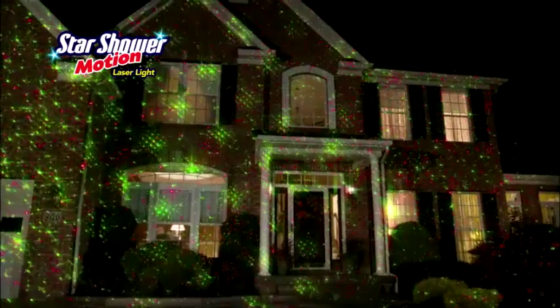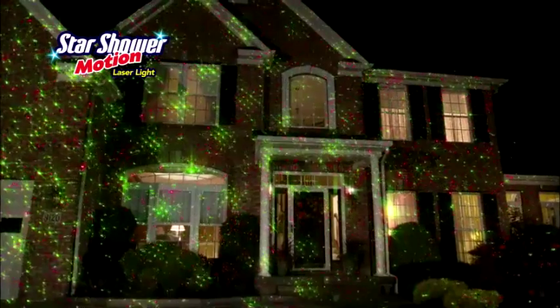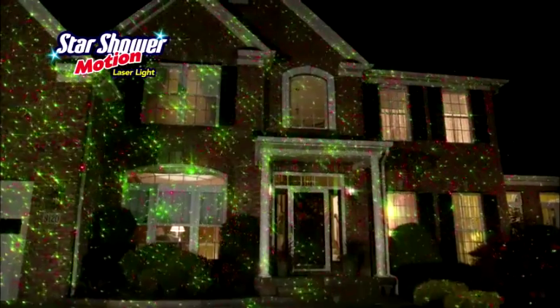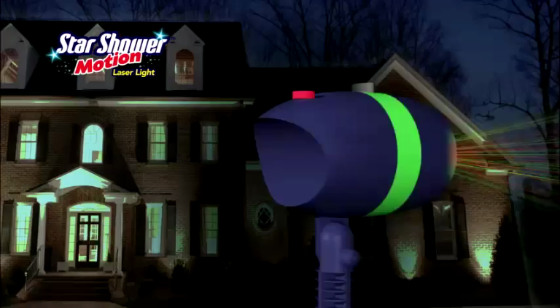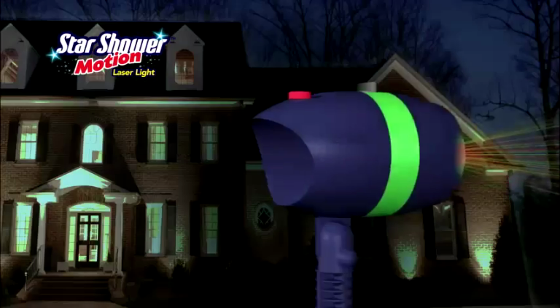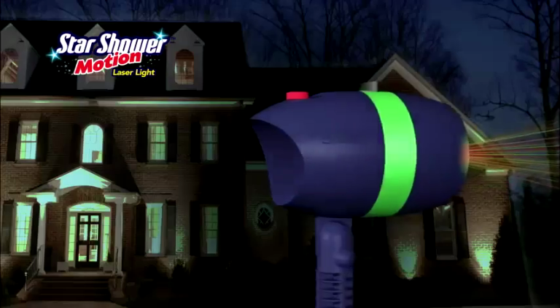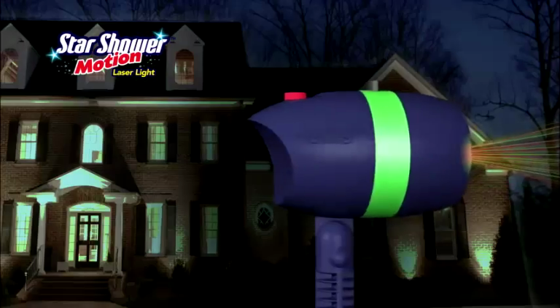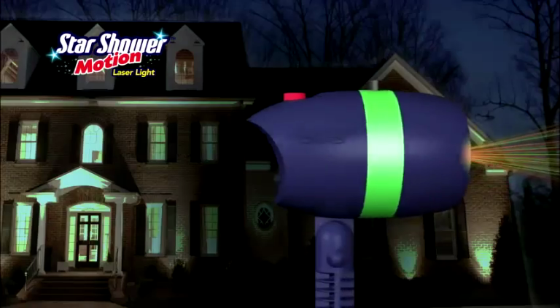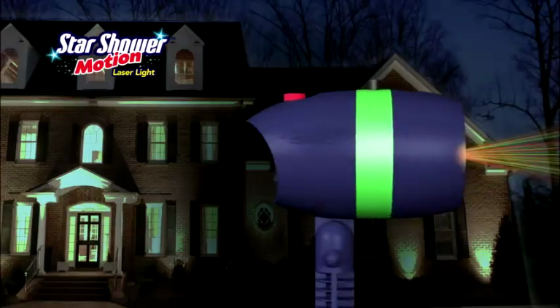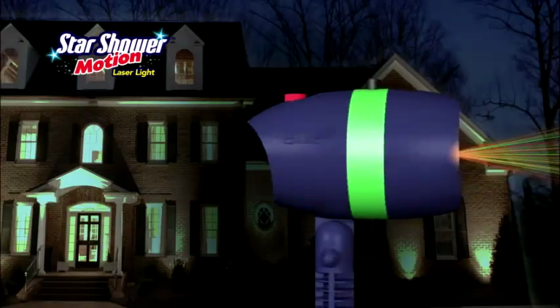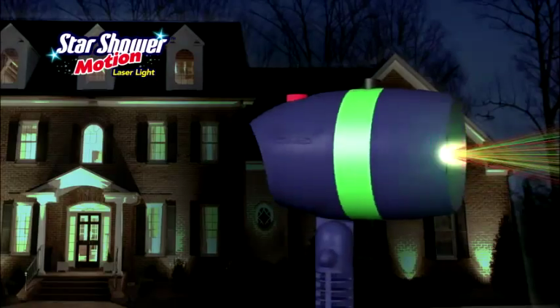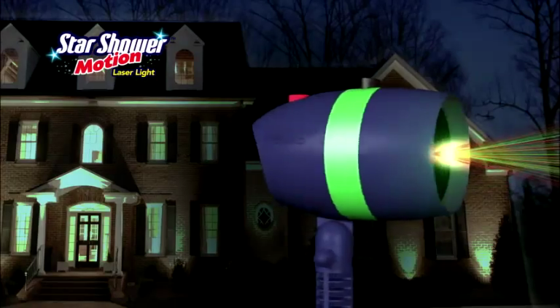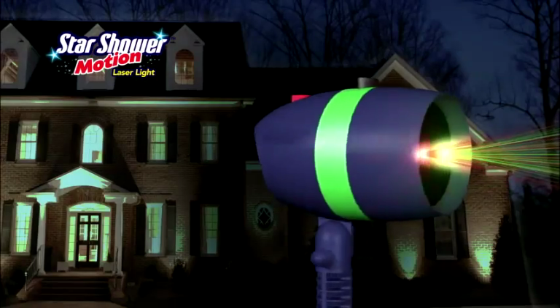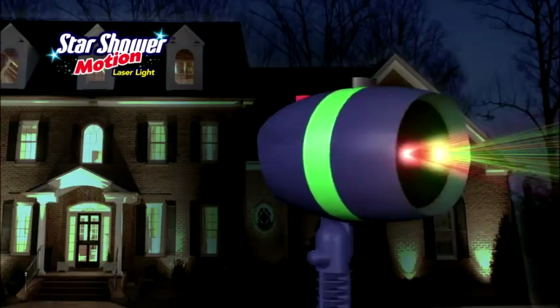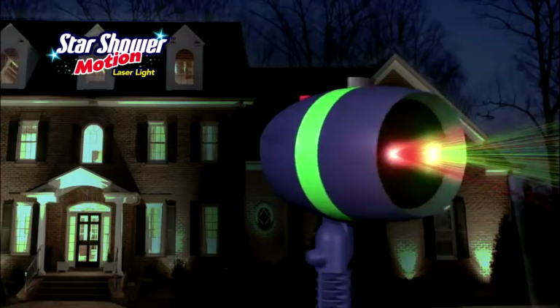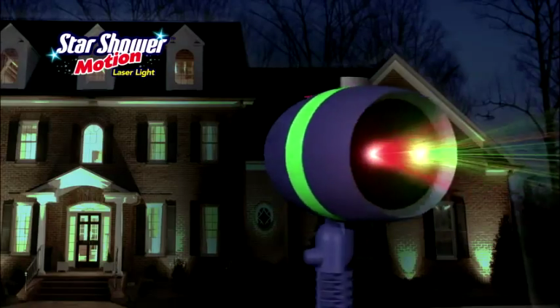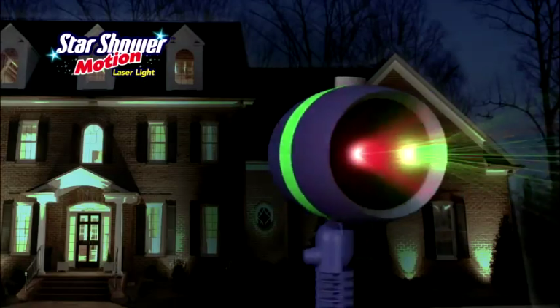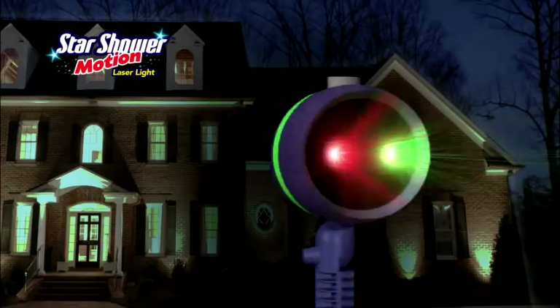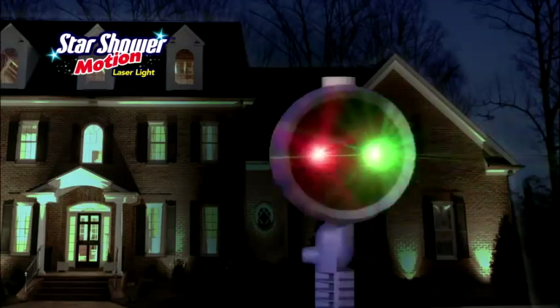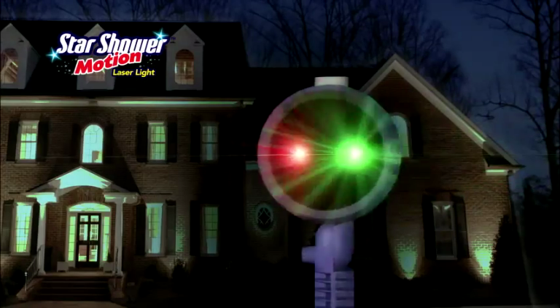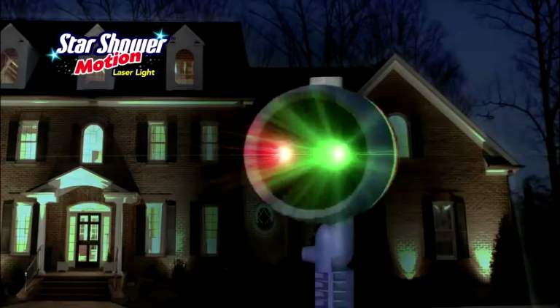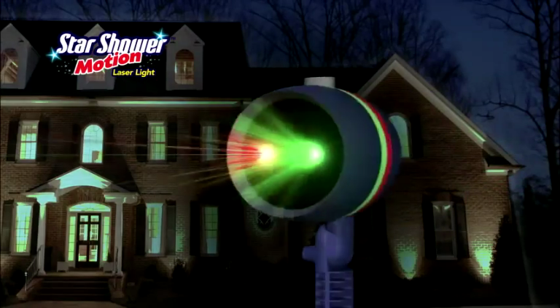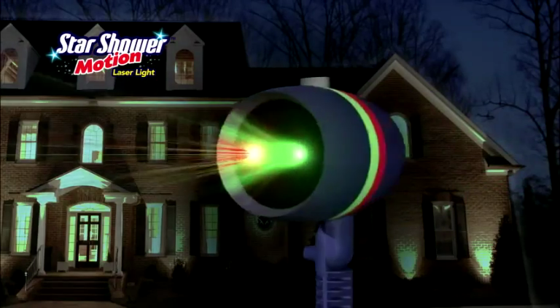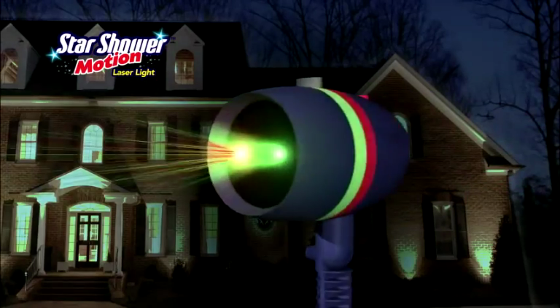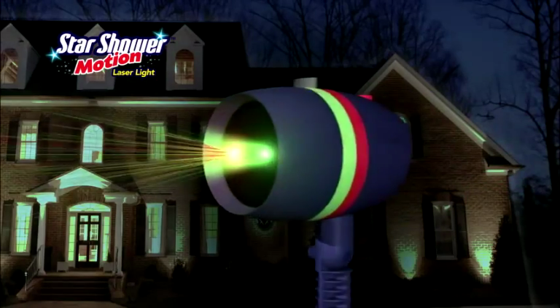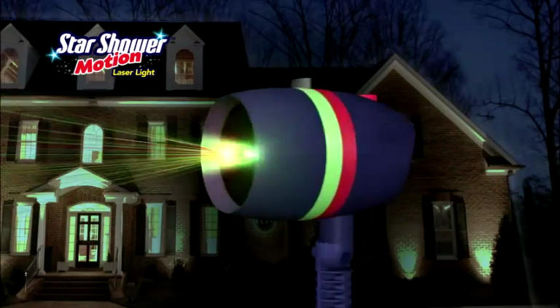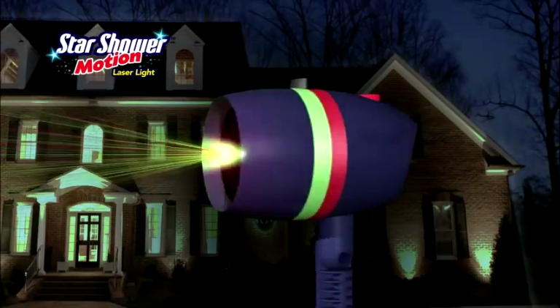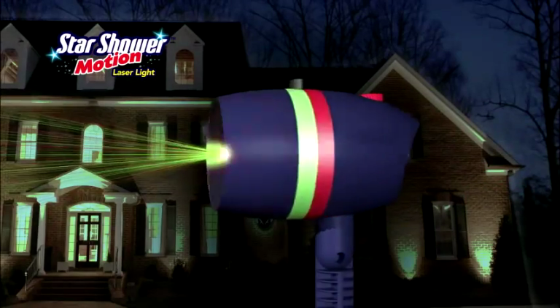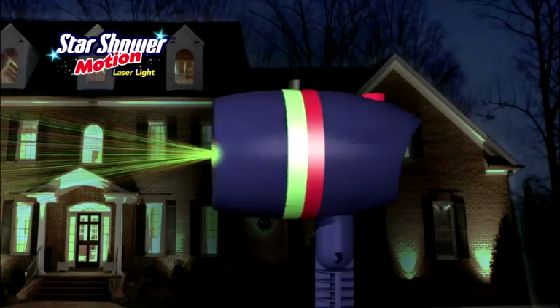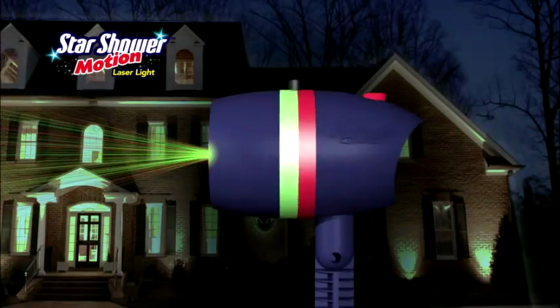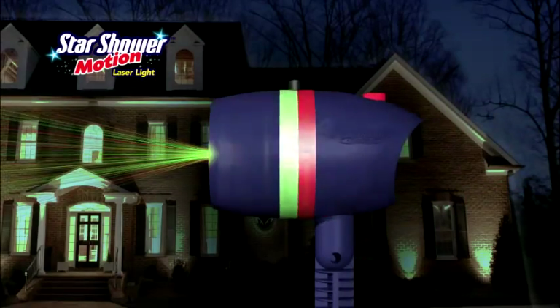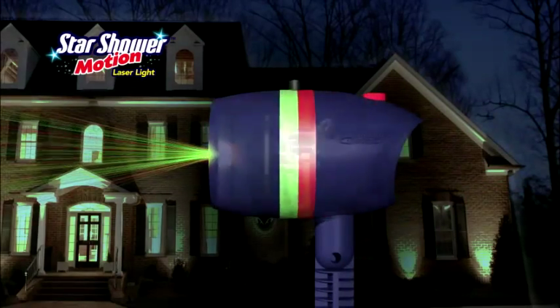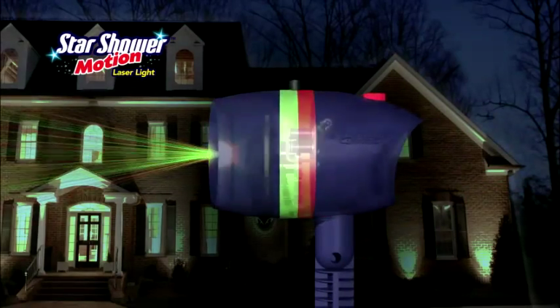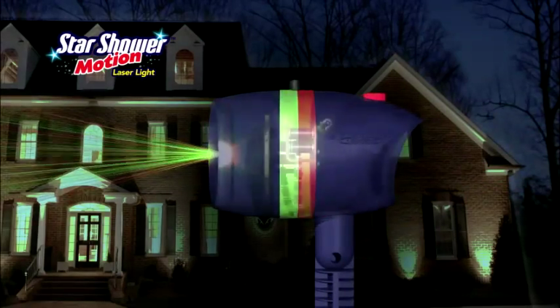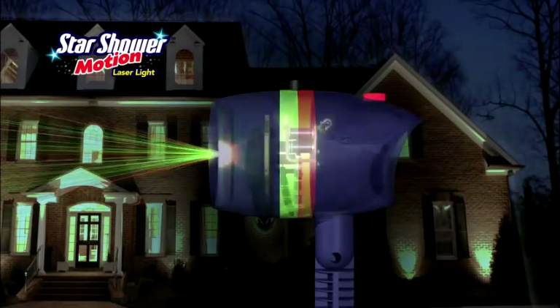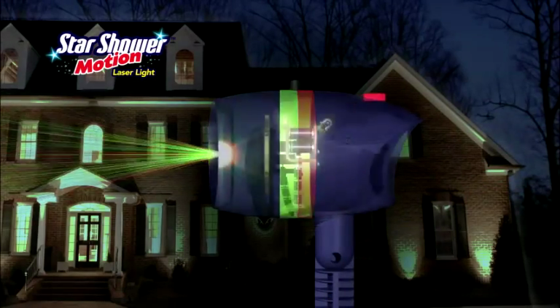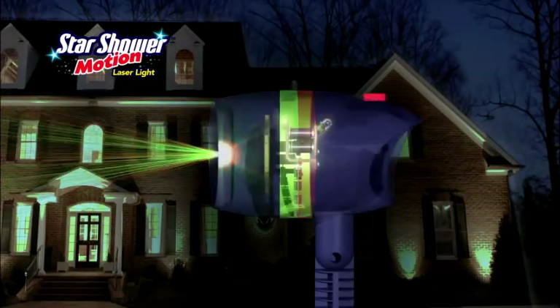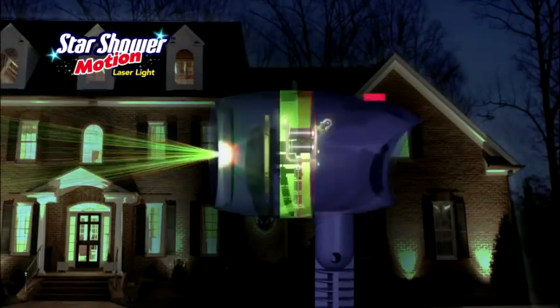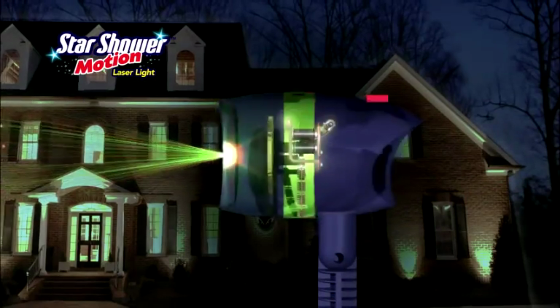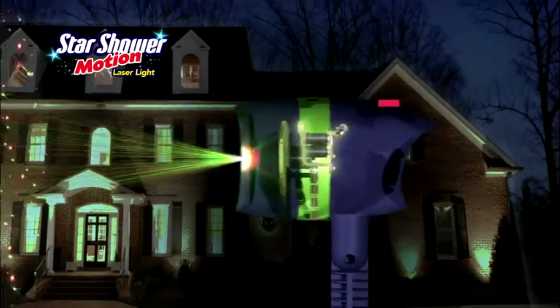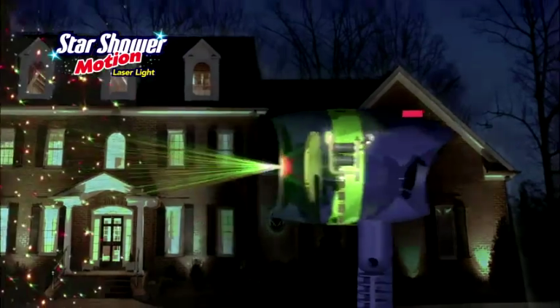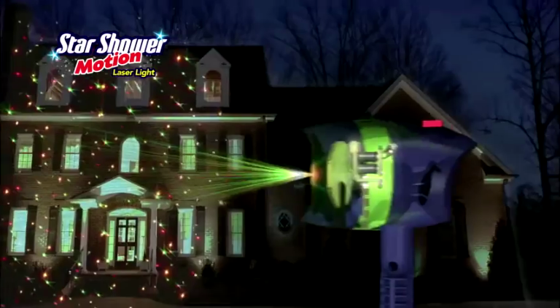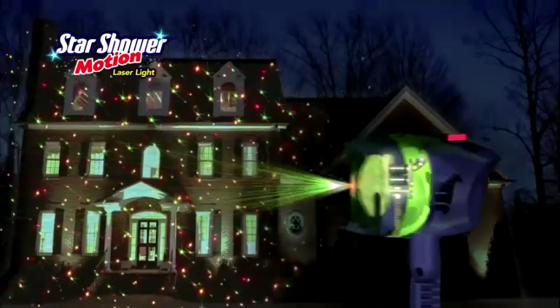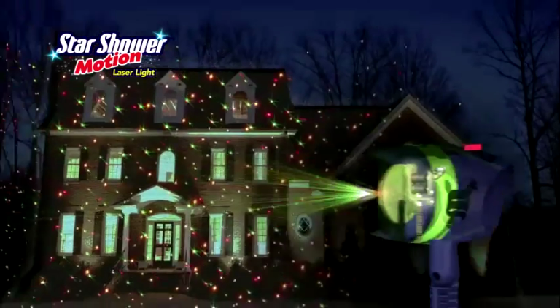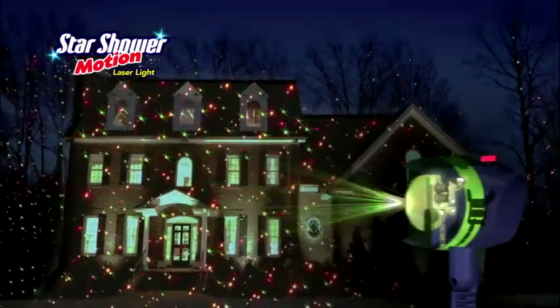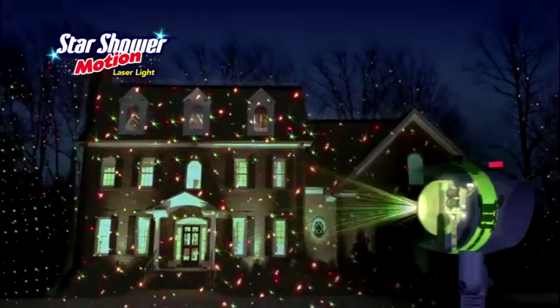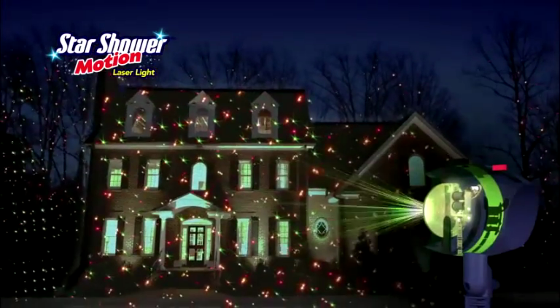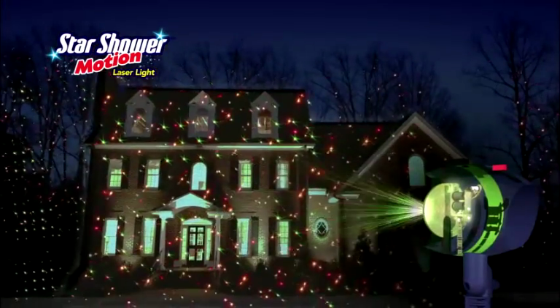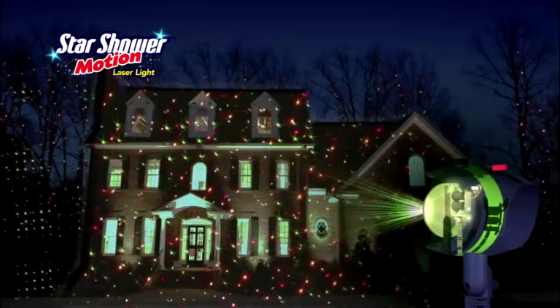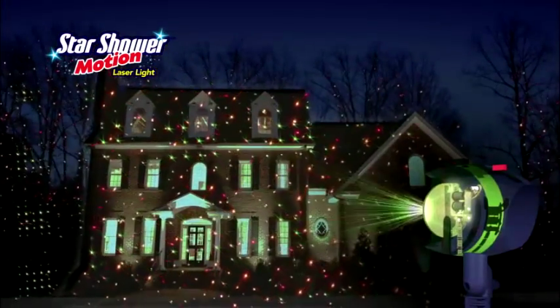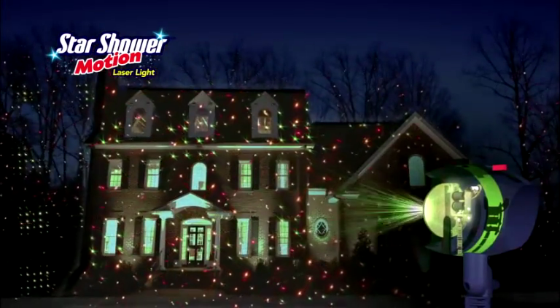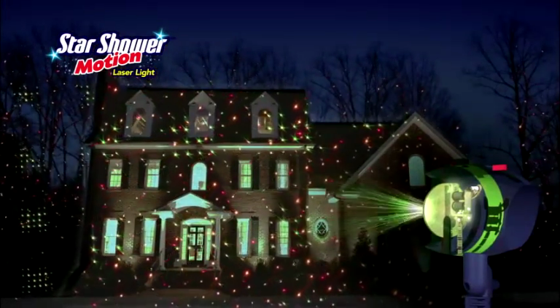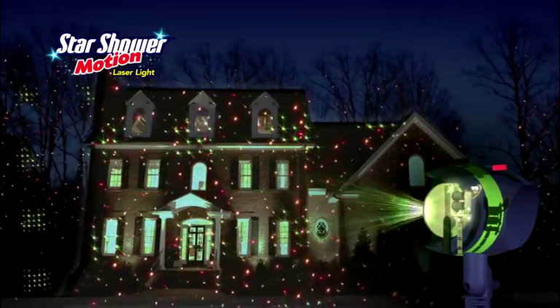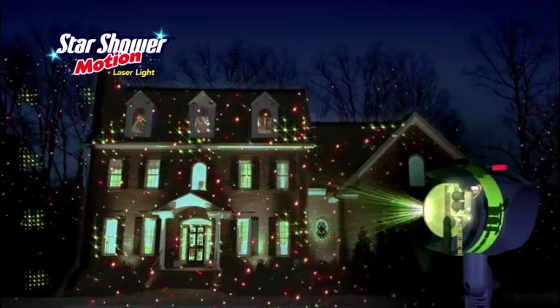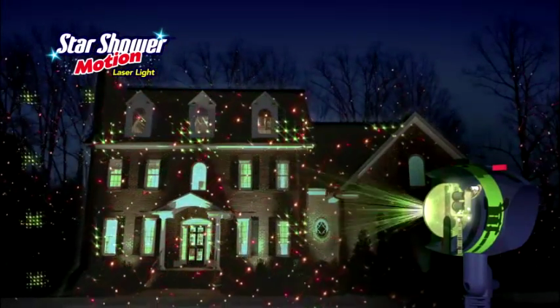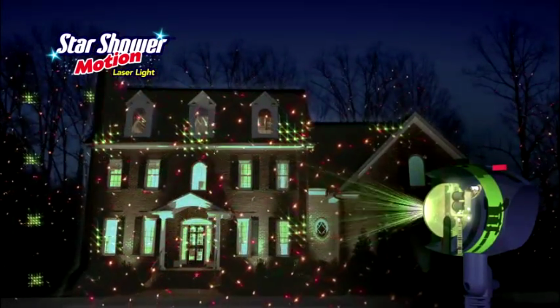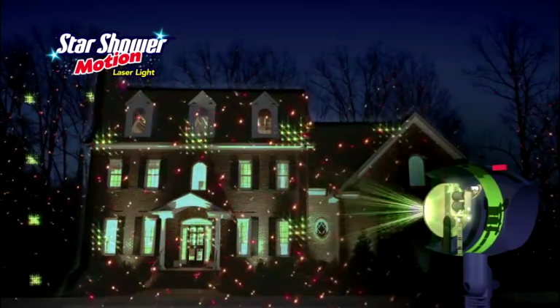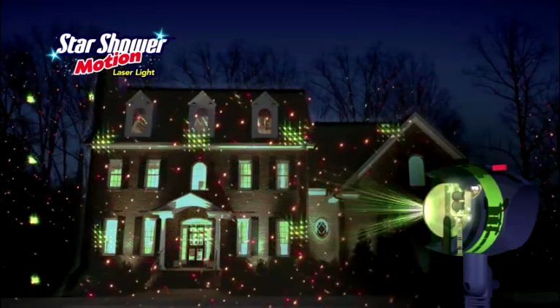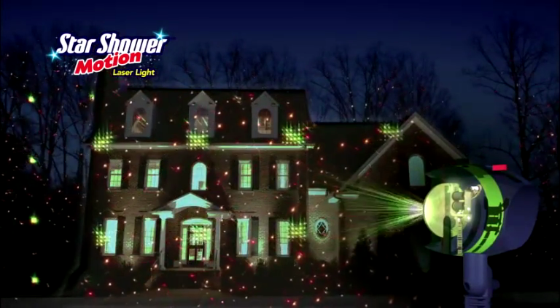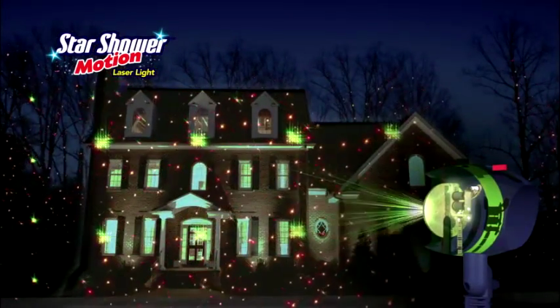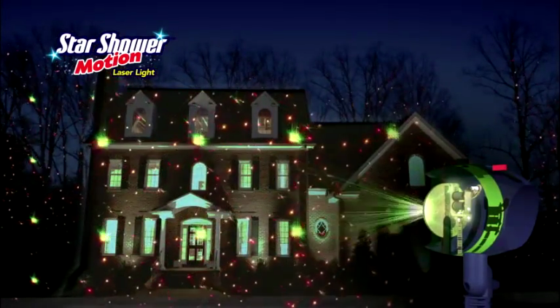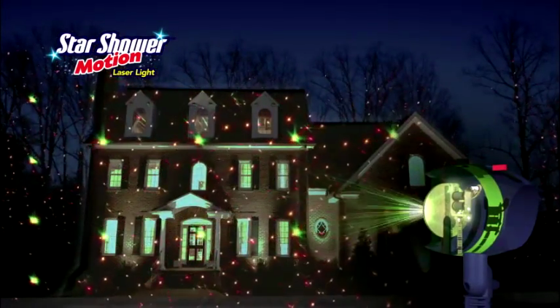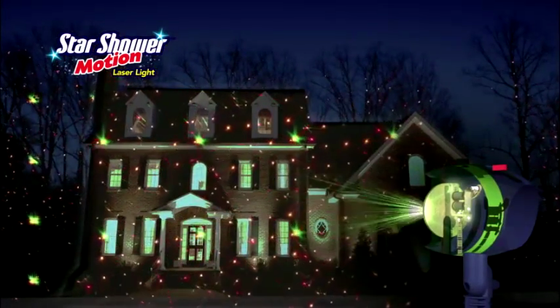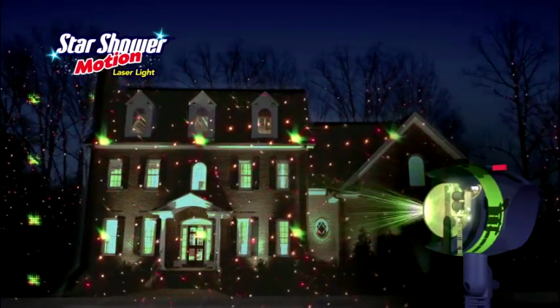The secret is the weatherproof laser design that projects holographic stars, while the motion motor creates beautiful shimmering patterns of light.